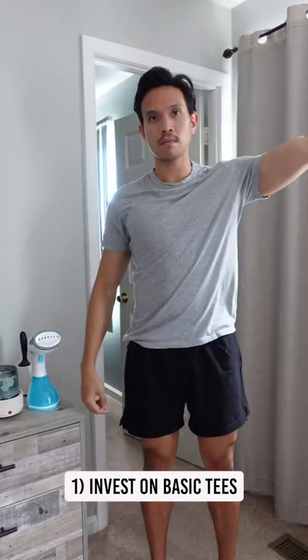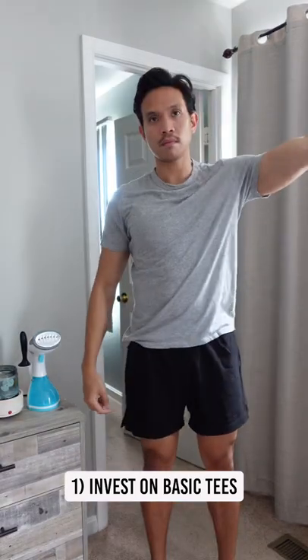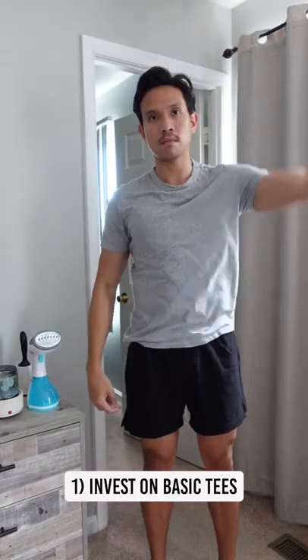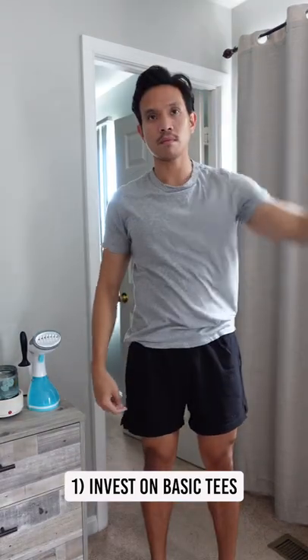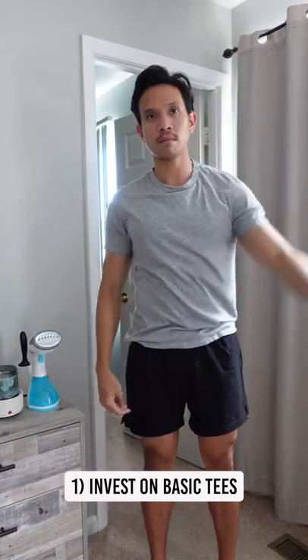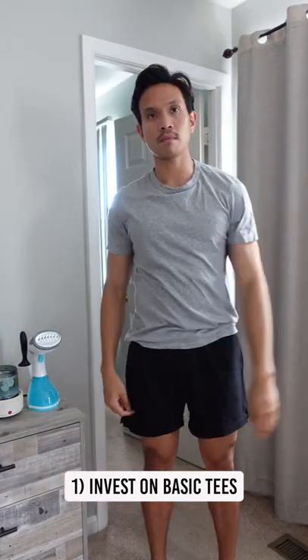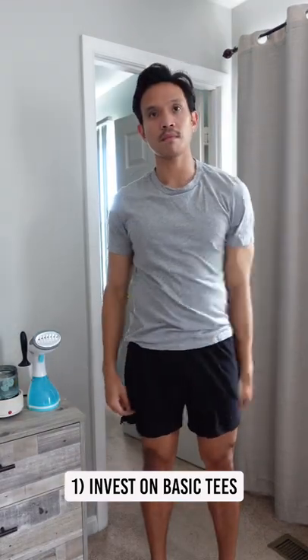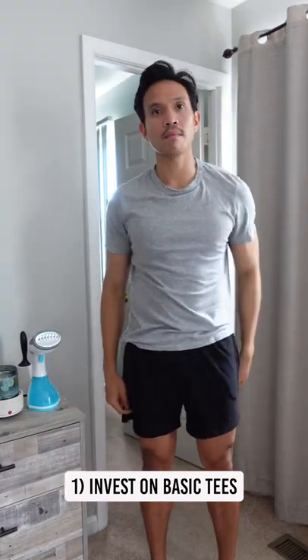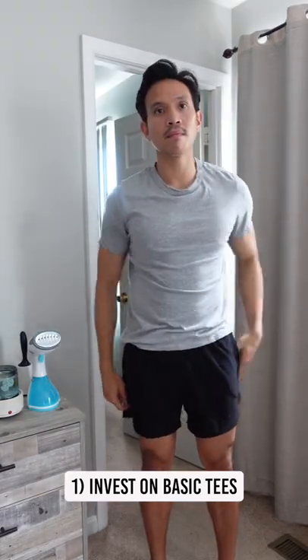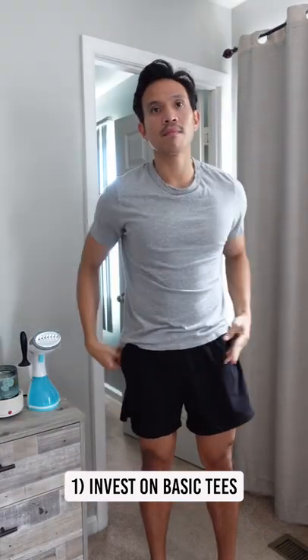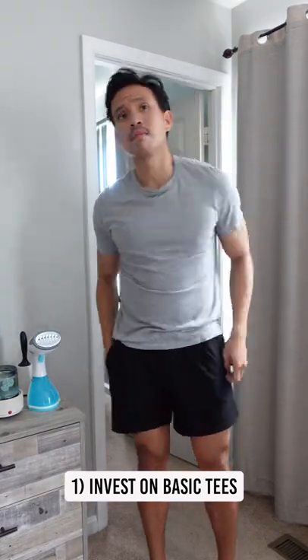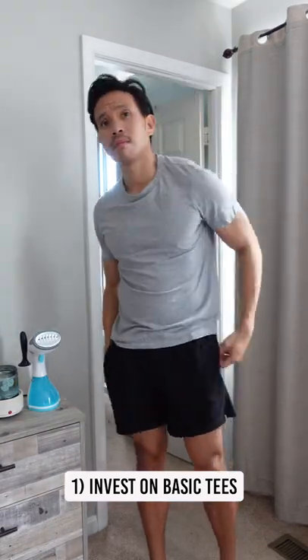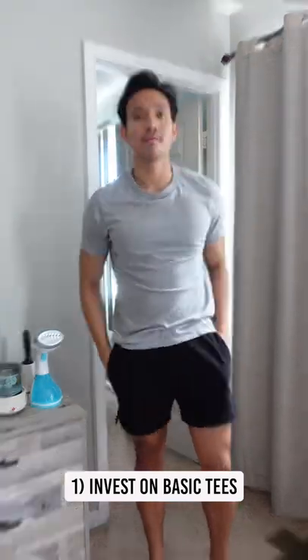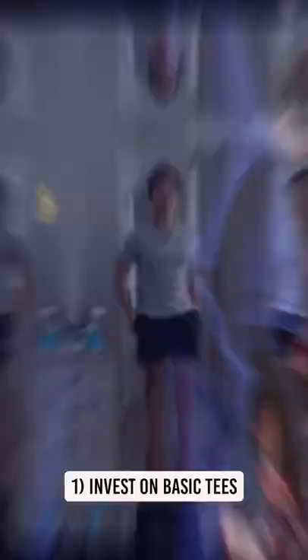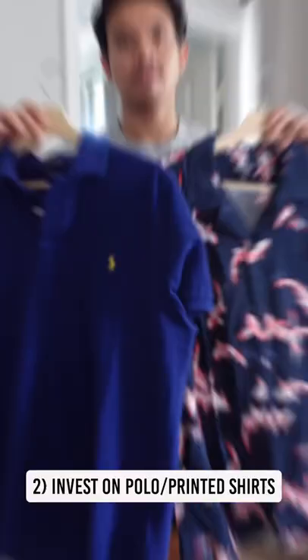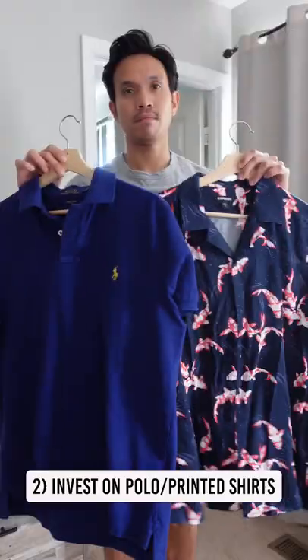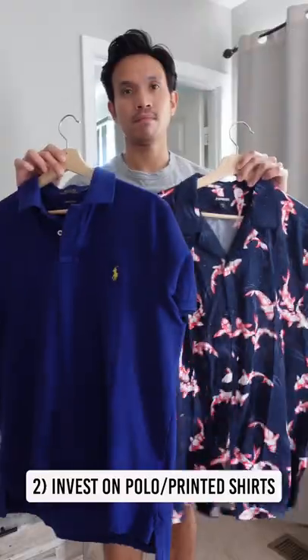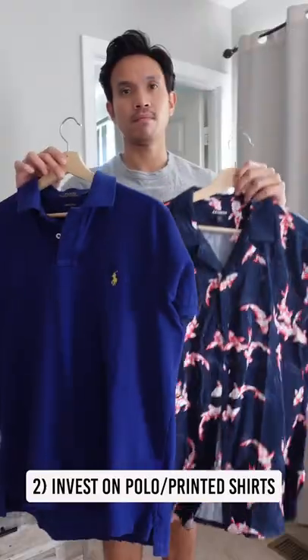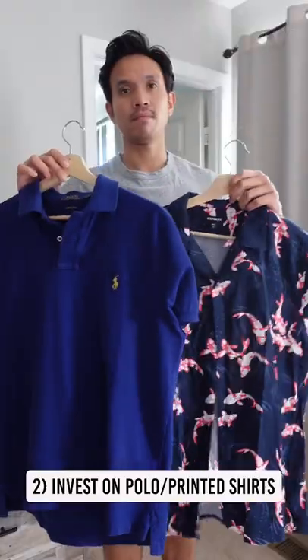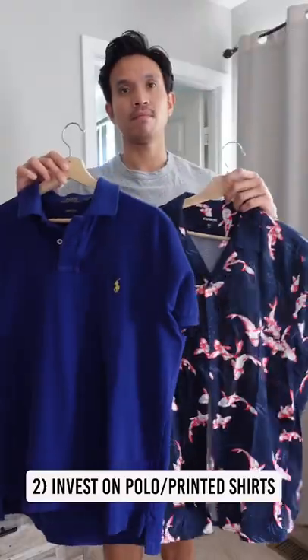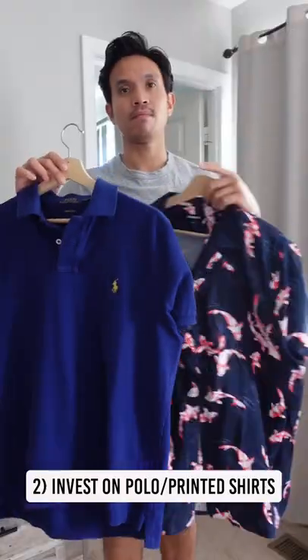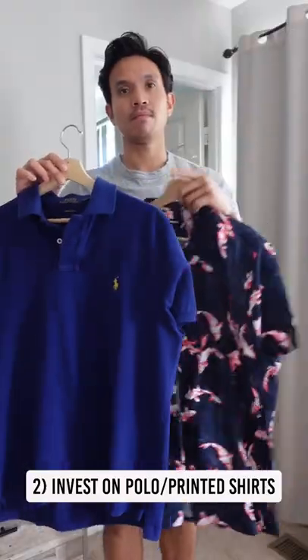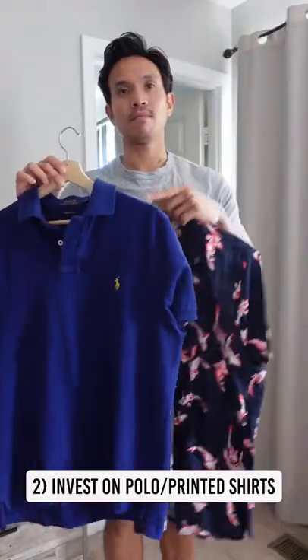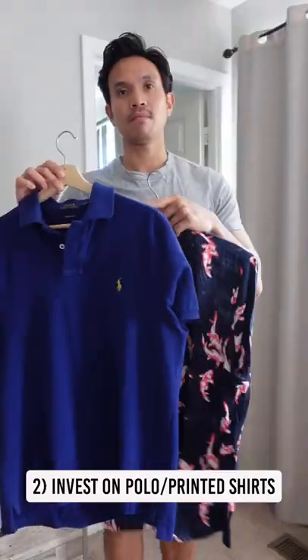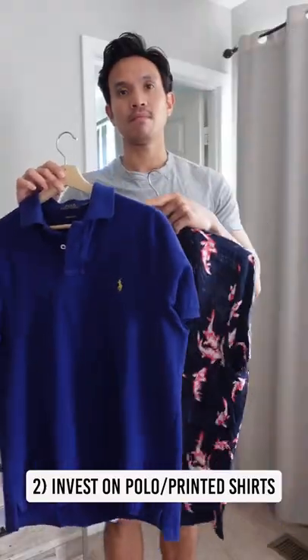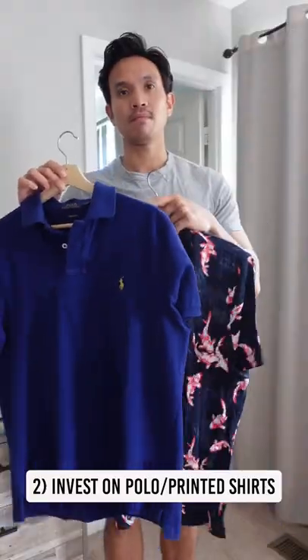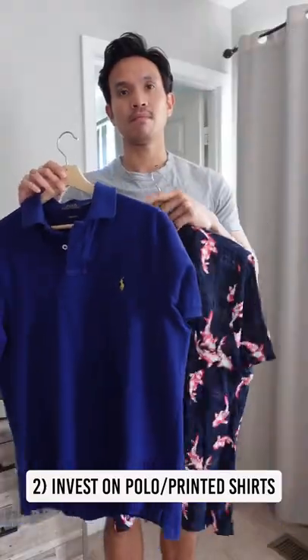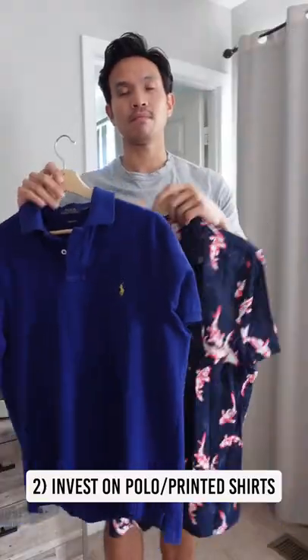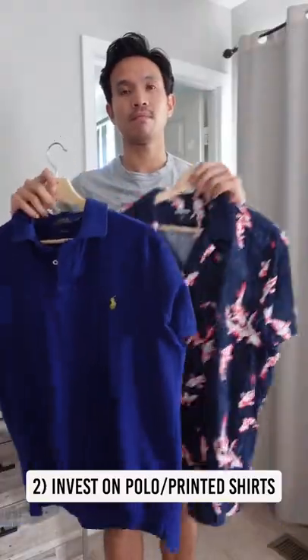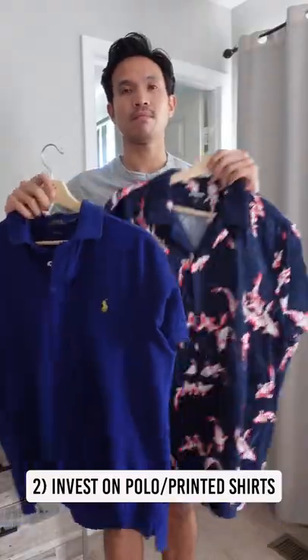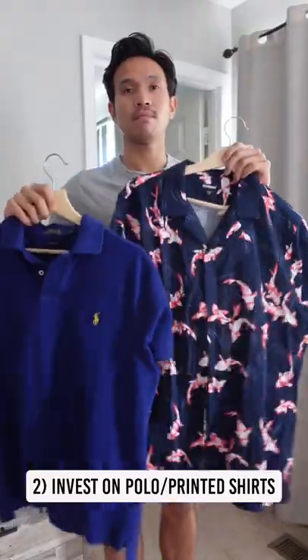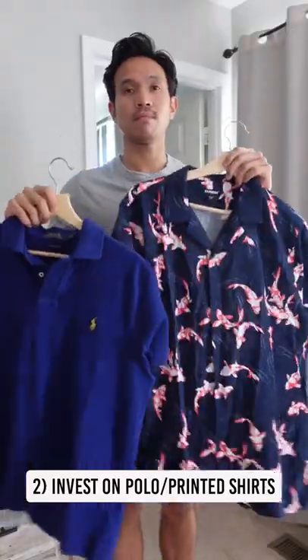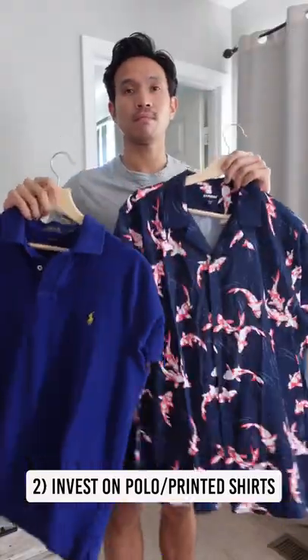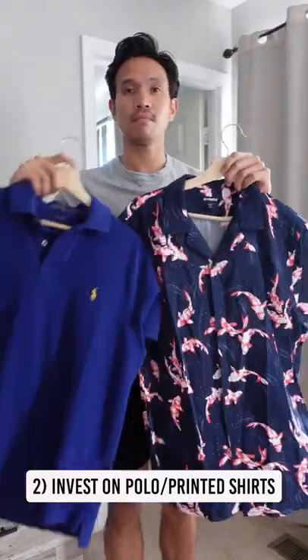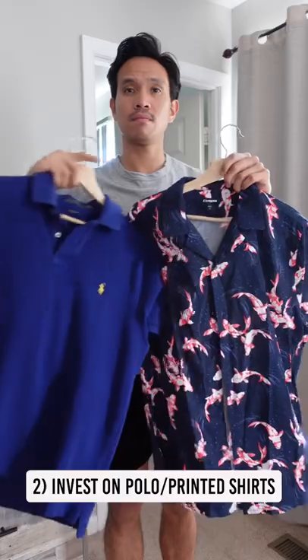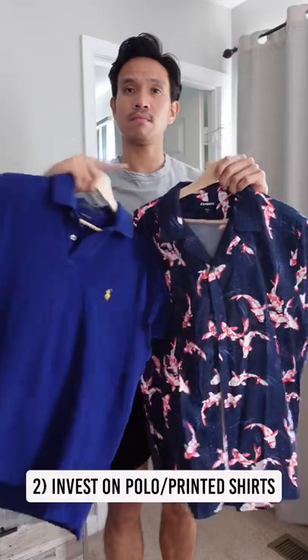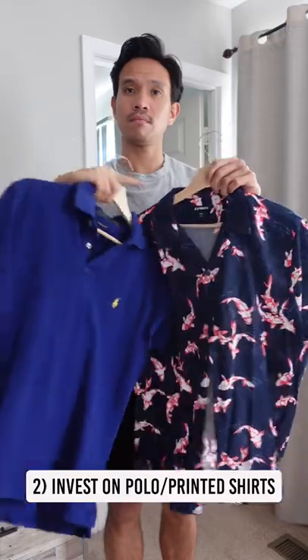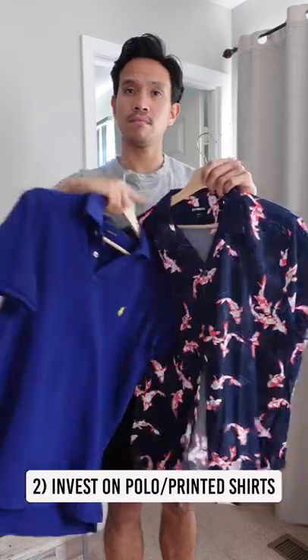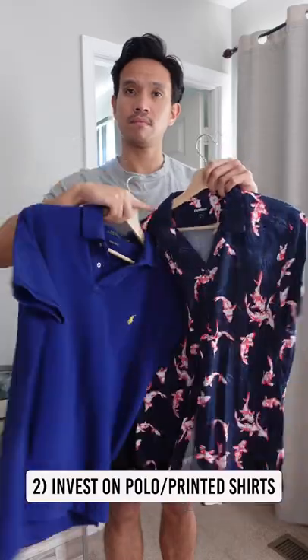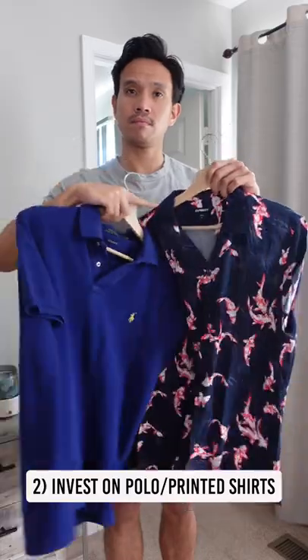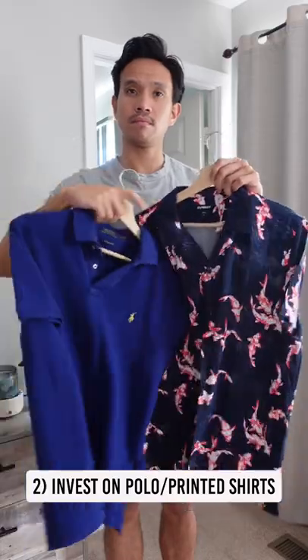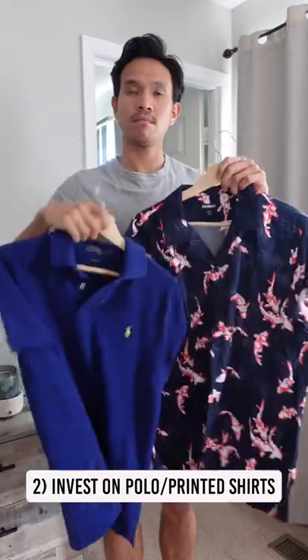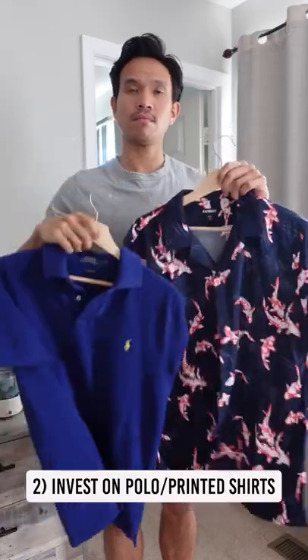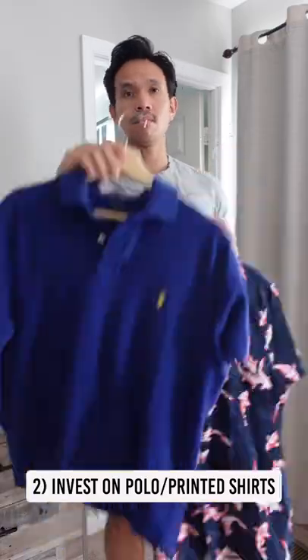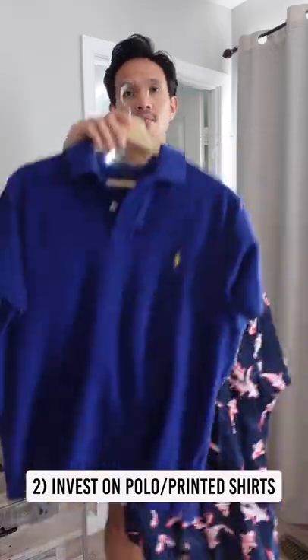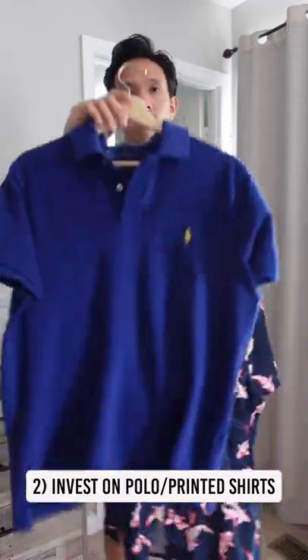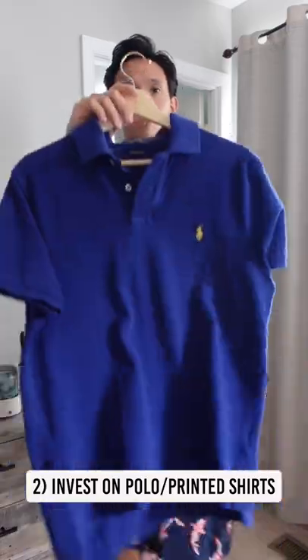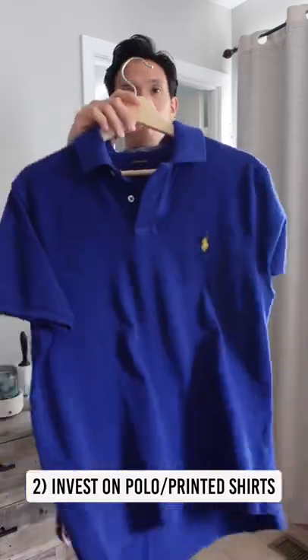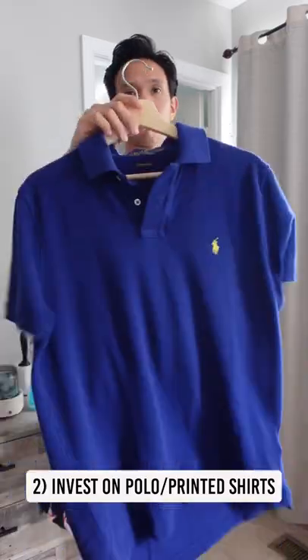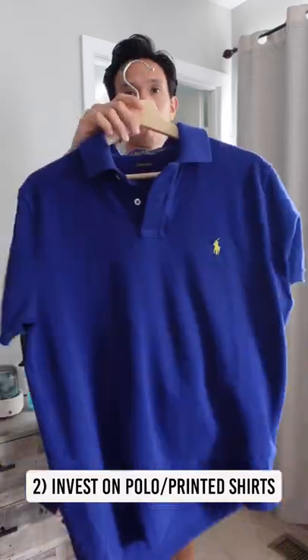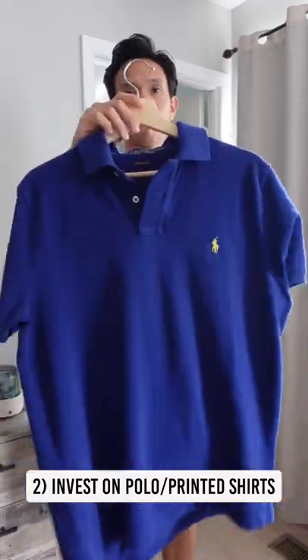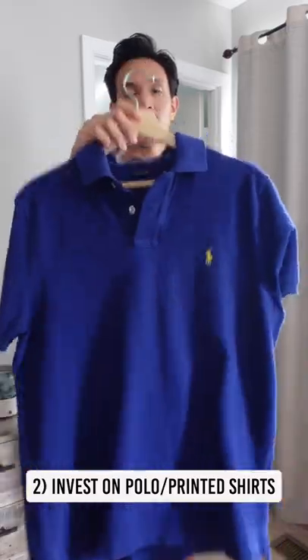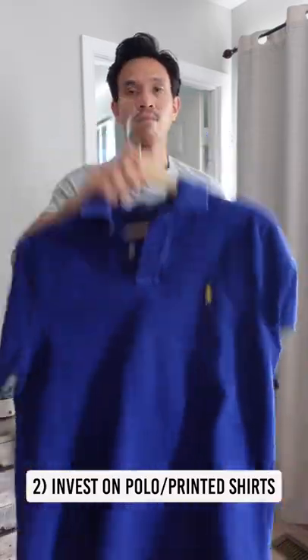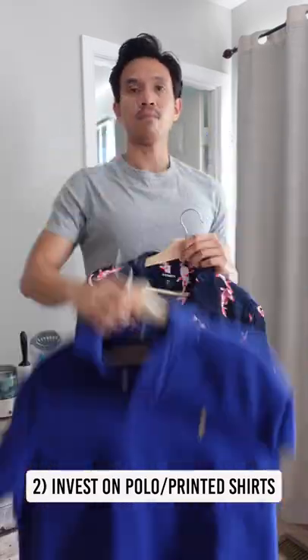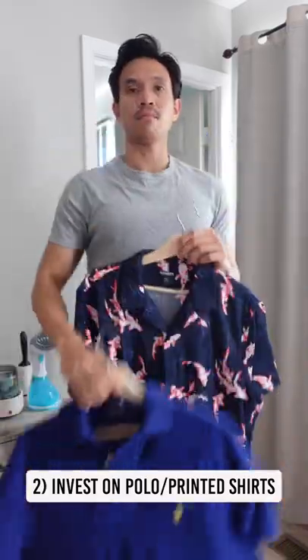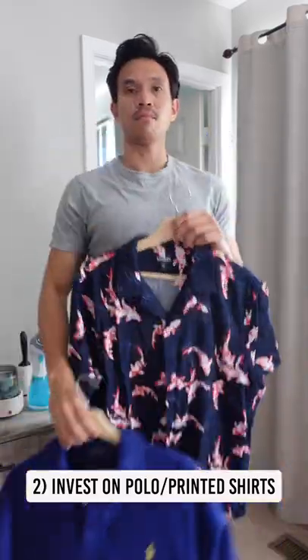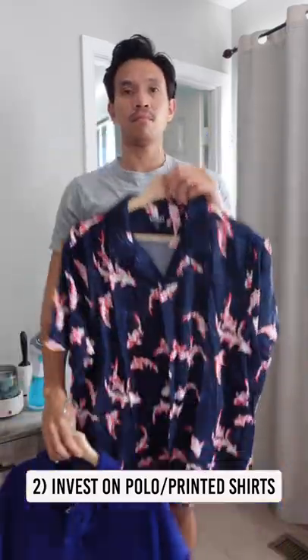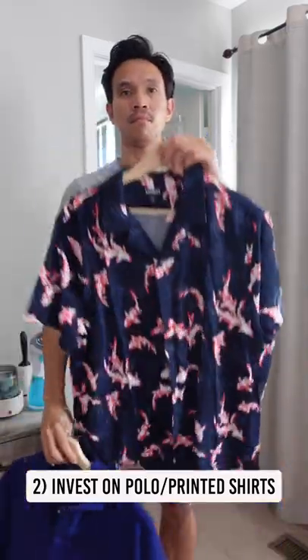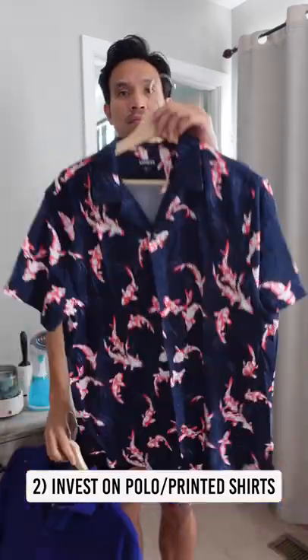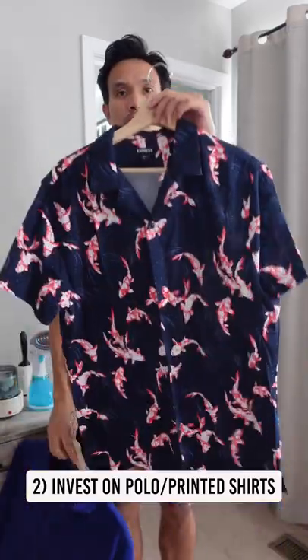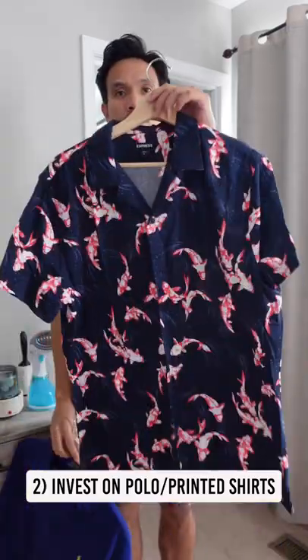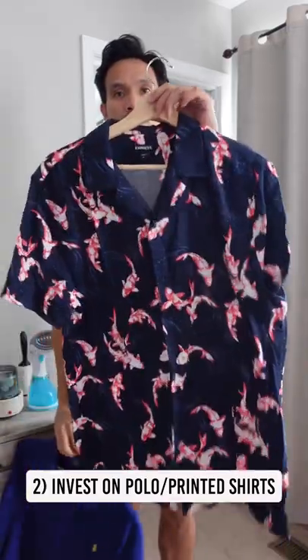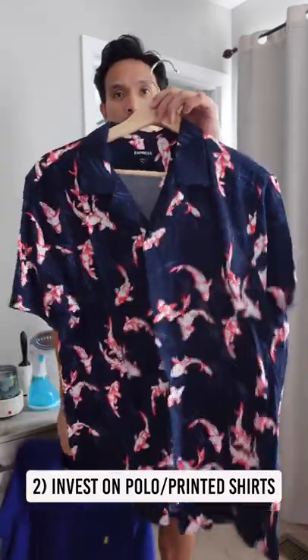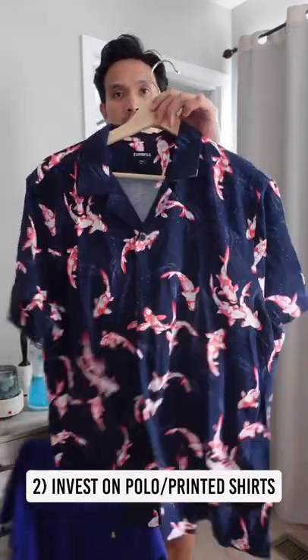Number 2, invest in some polo or printed shirts. Go for a casual office look, and printed floral shirts if you're bold enough.